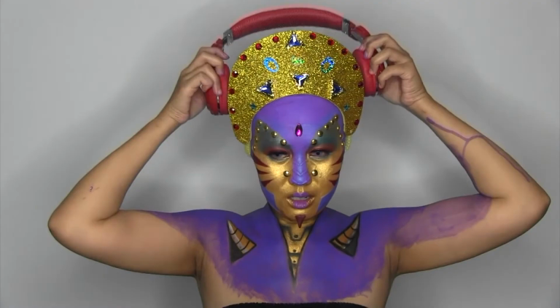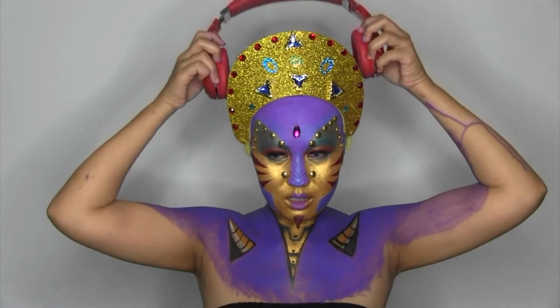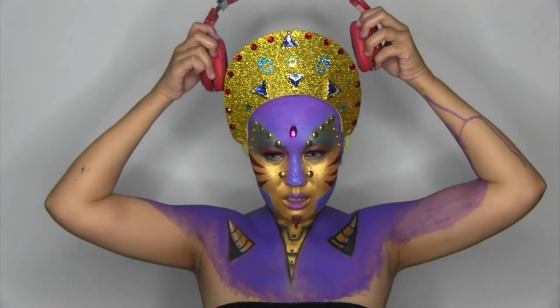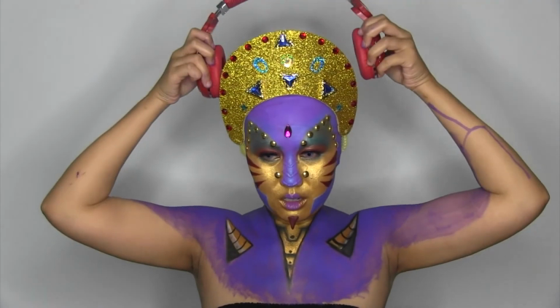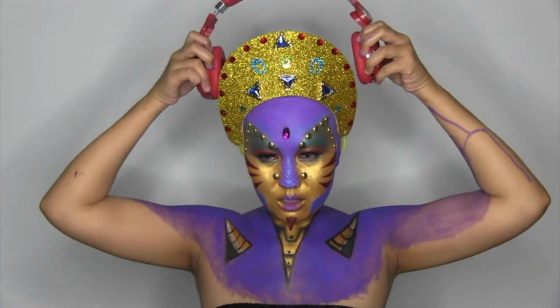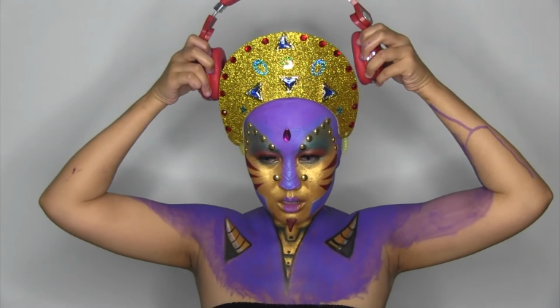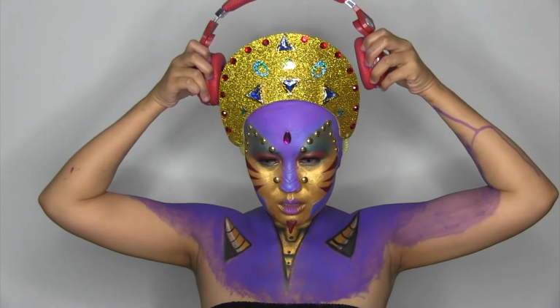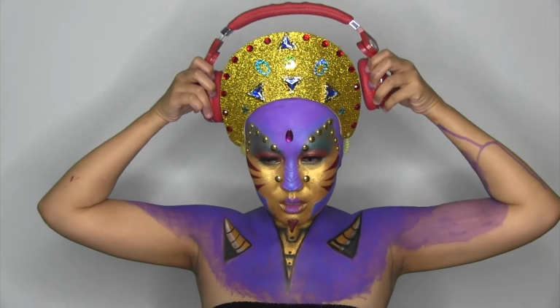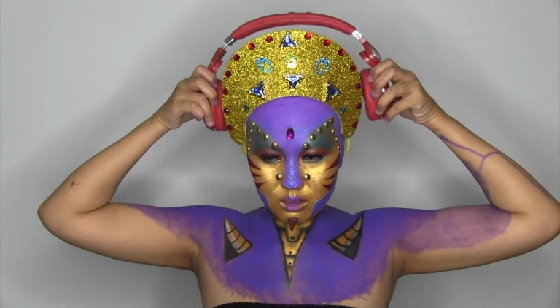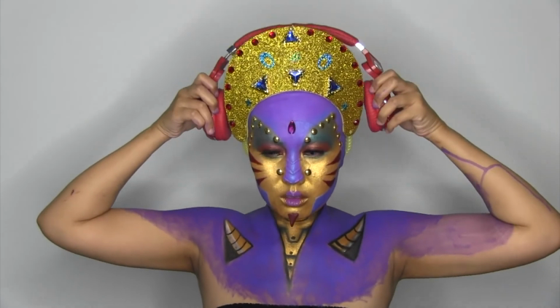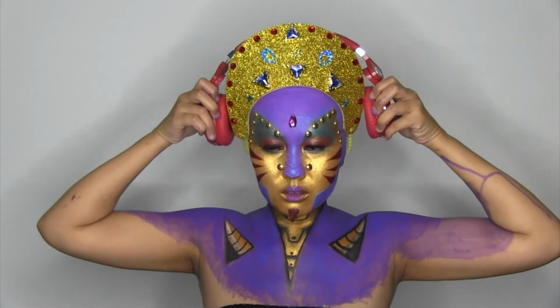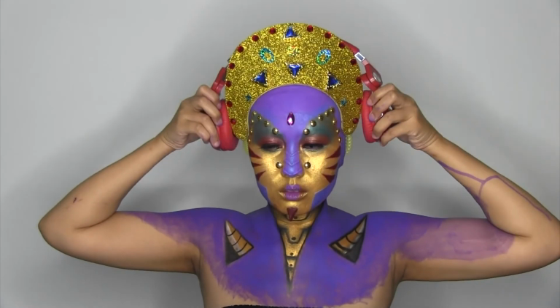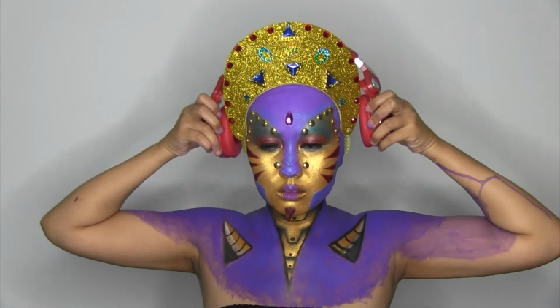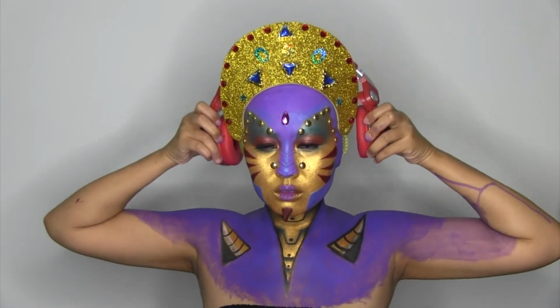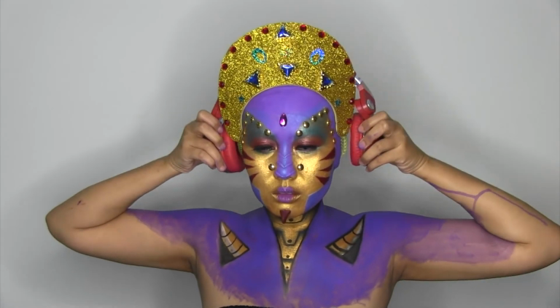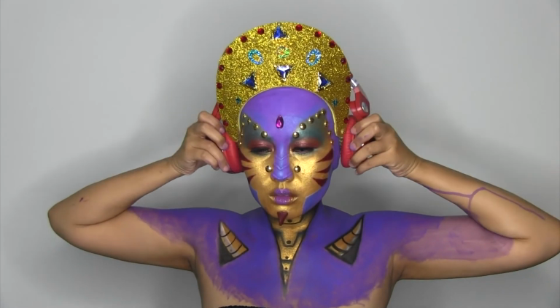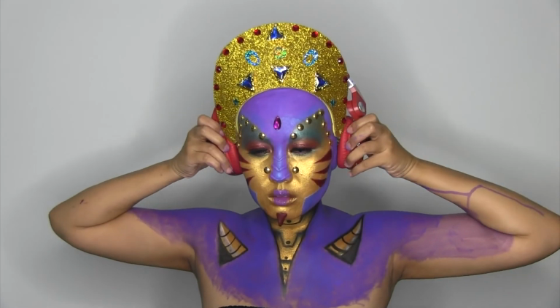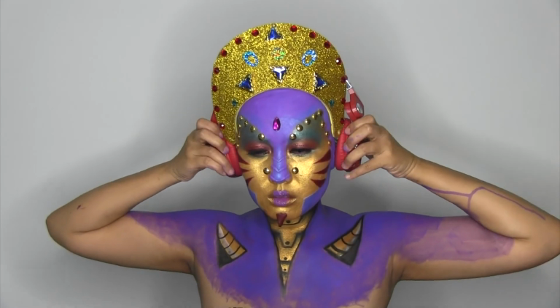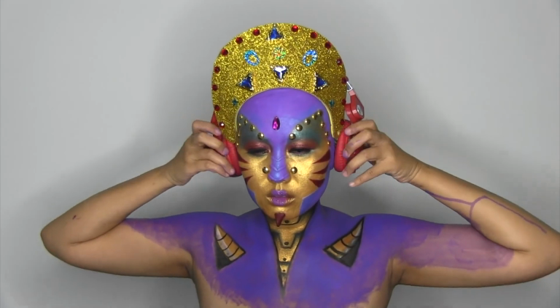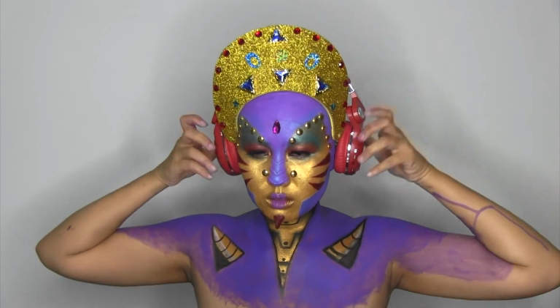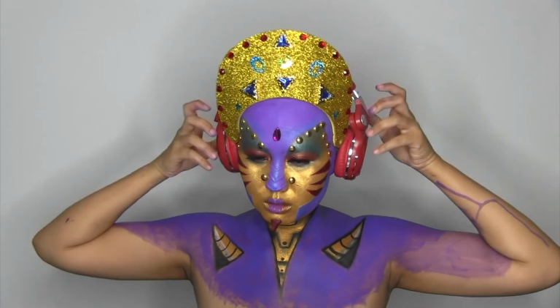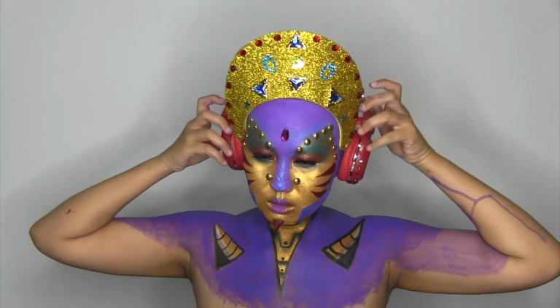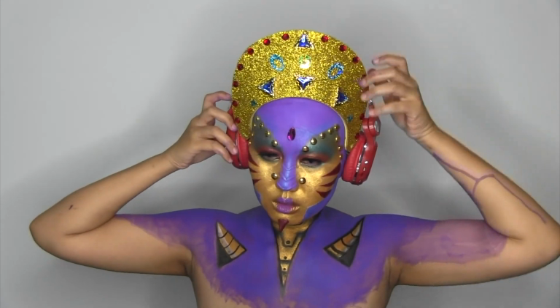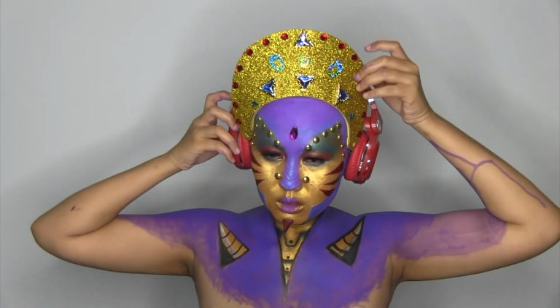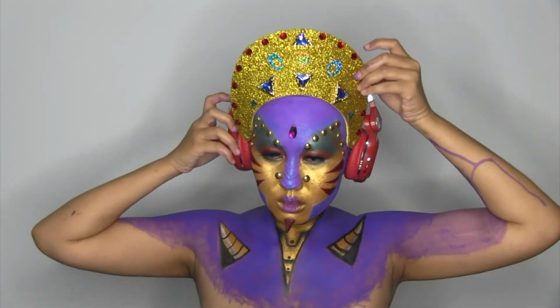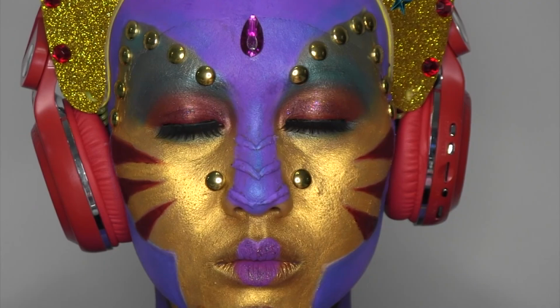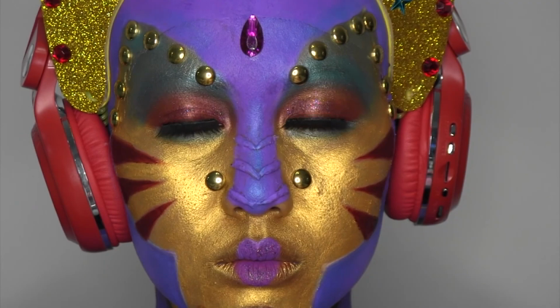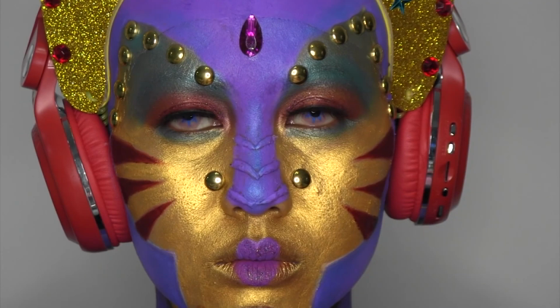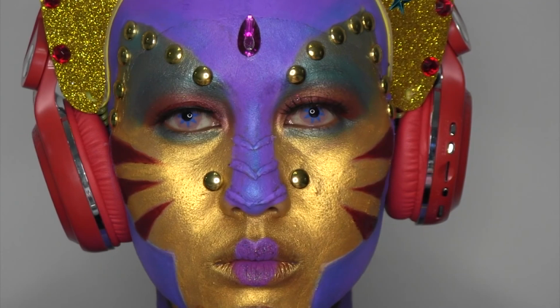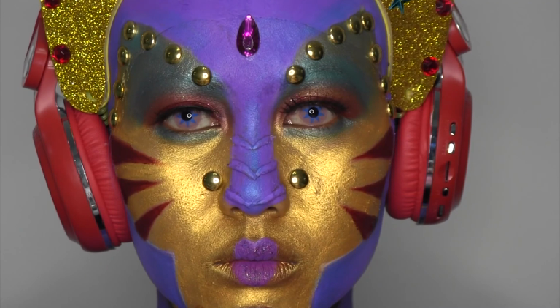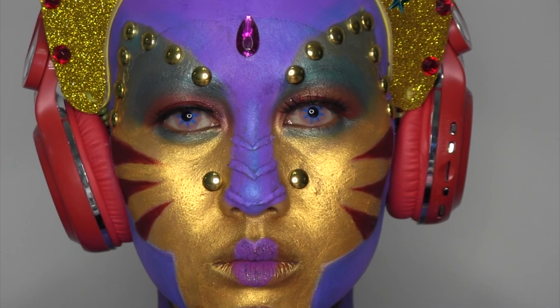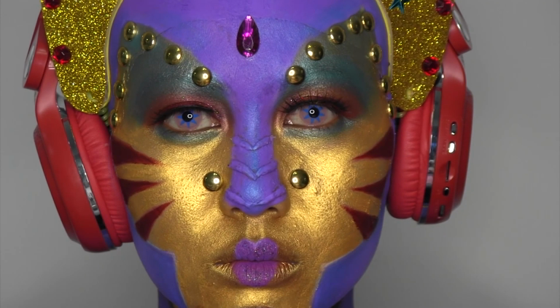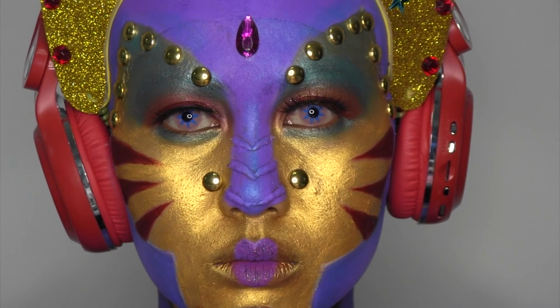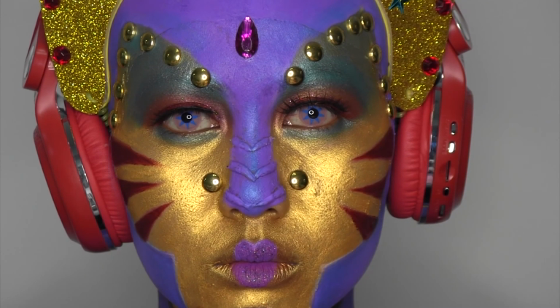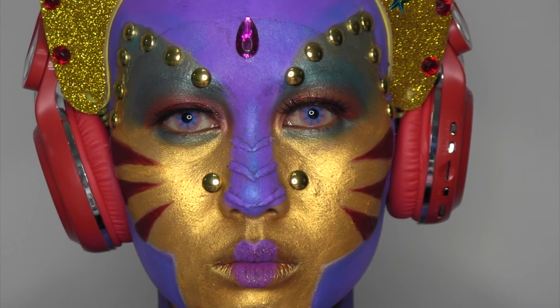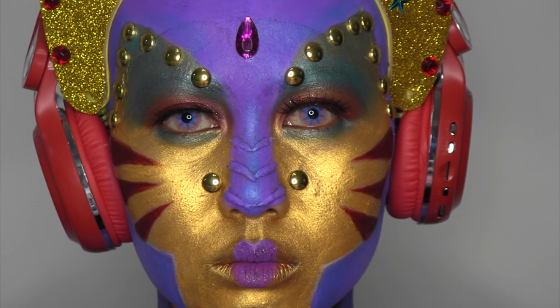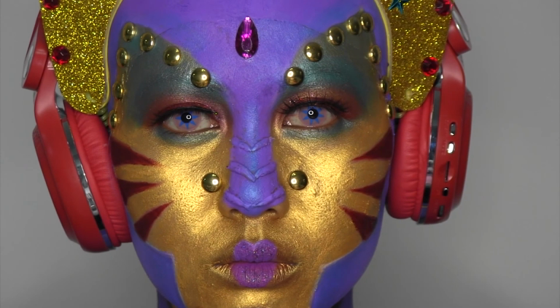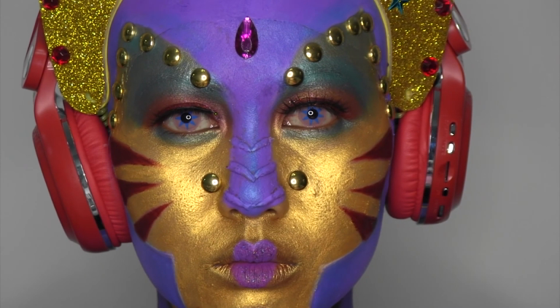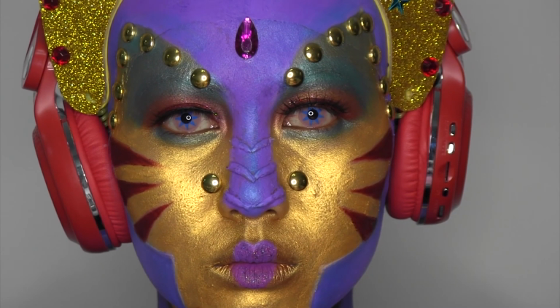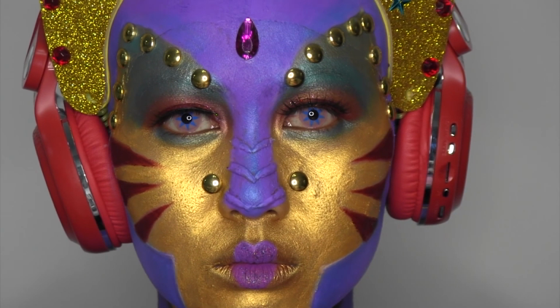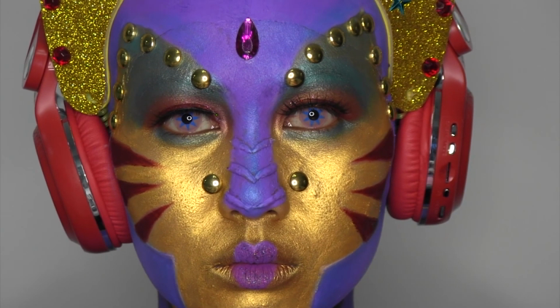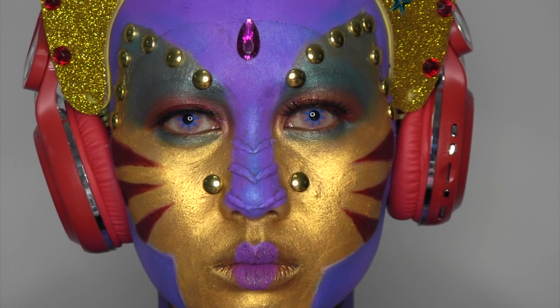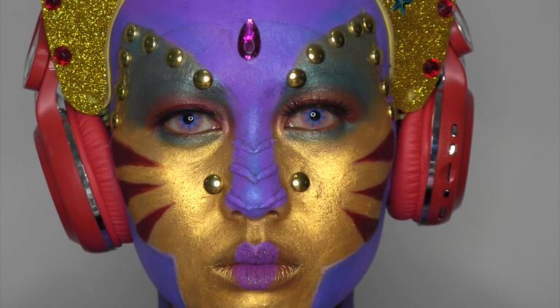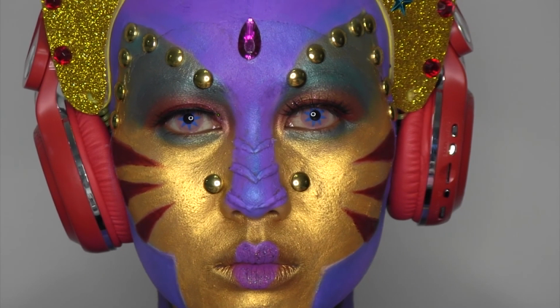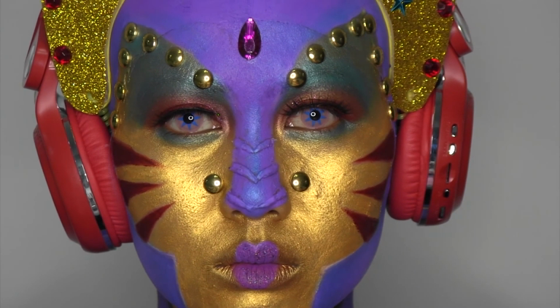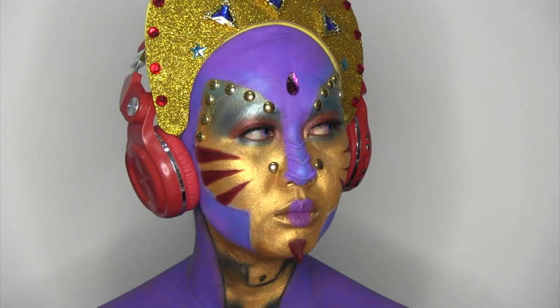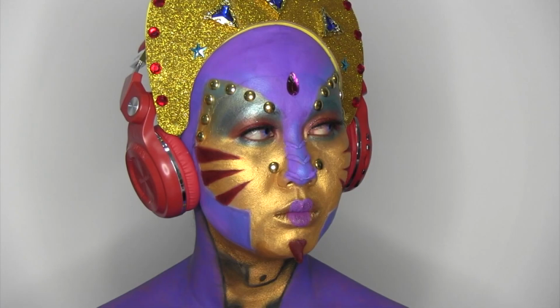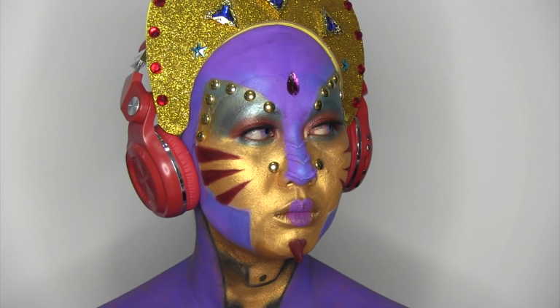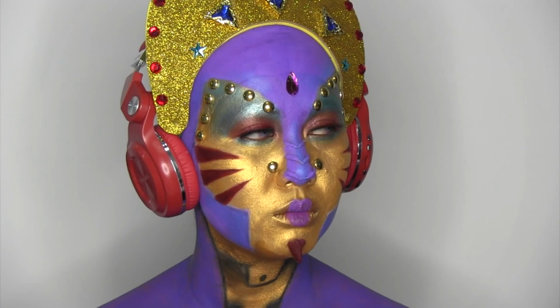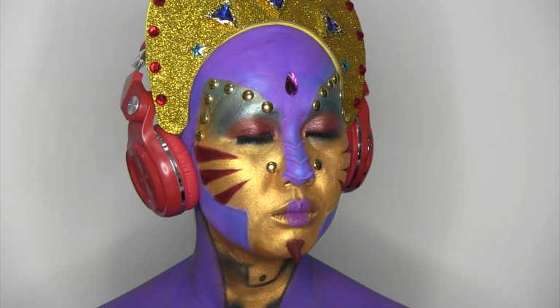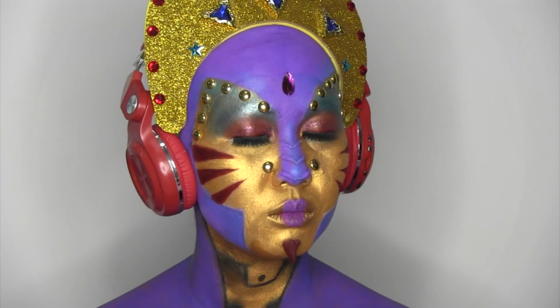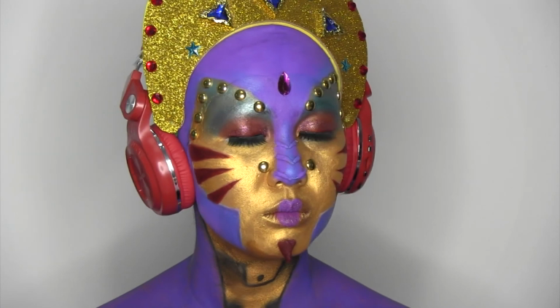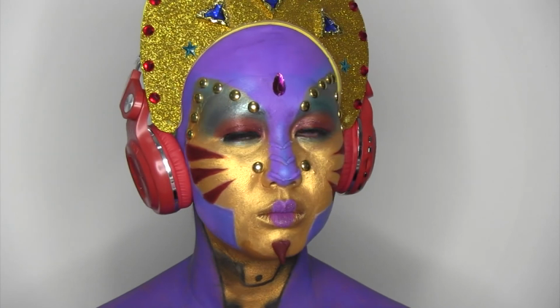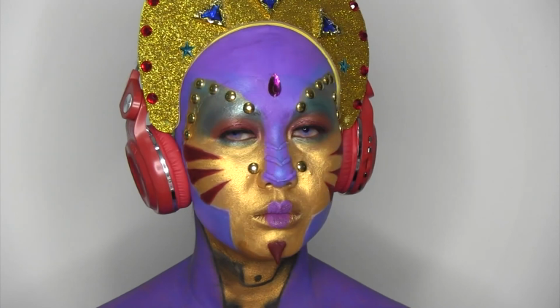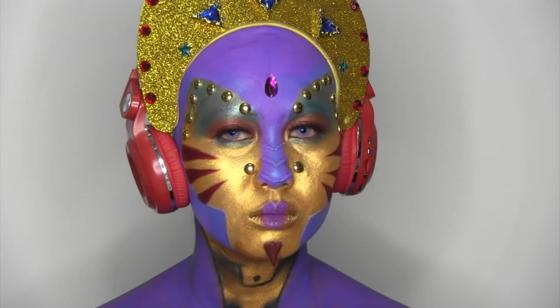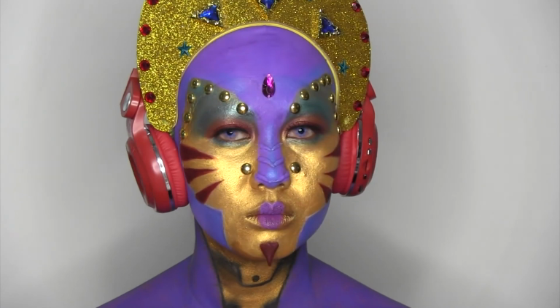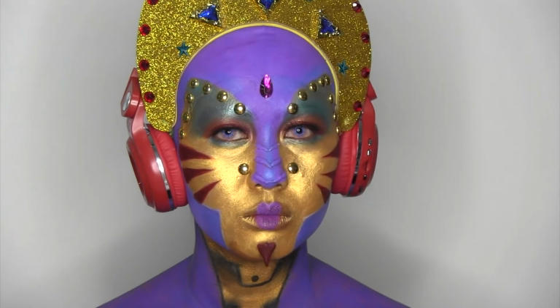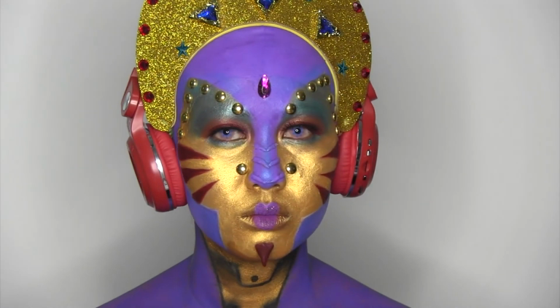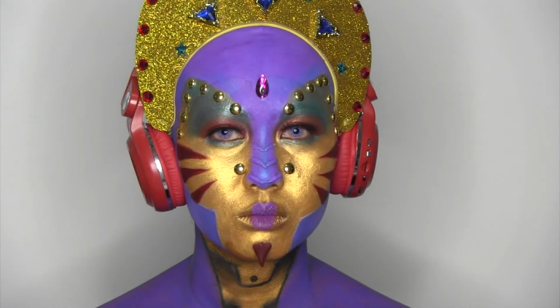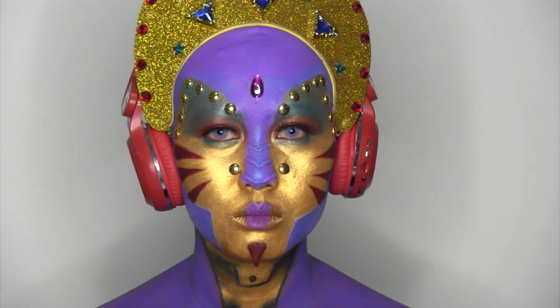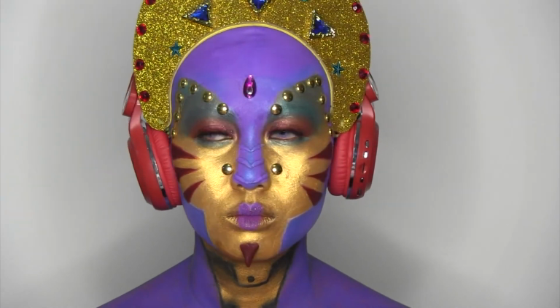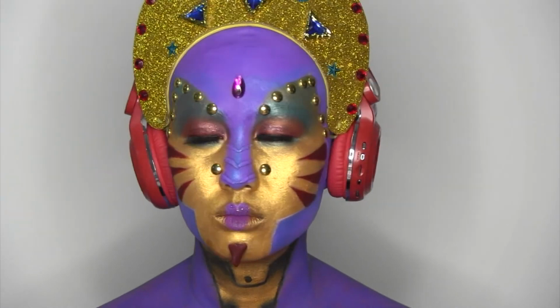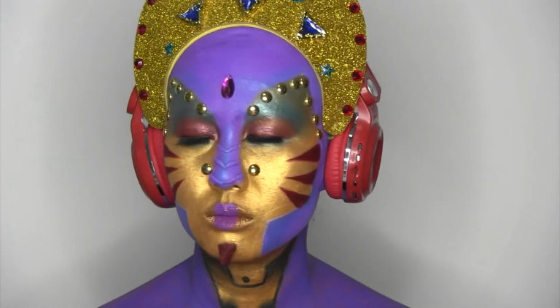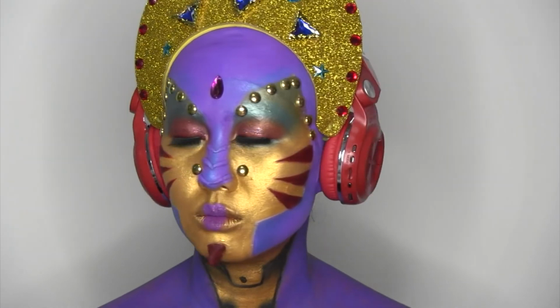And lastly, I put on the head piece. So there you go — this is the final look for my face award submission for a futuristic look. Don't forget to vote for me!